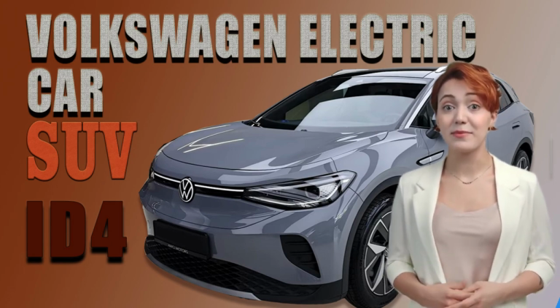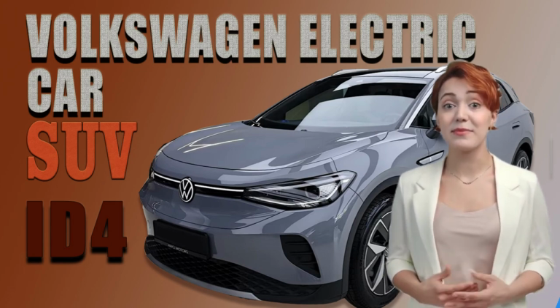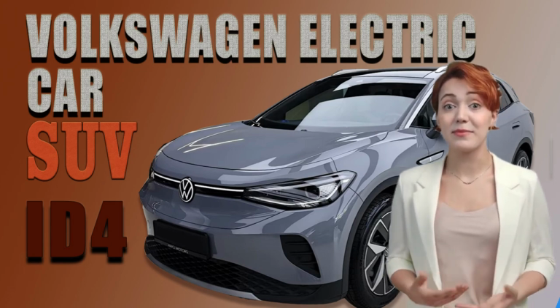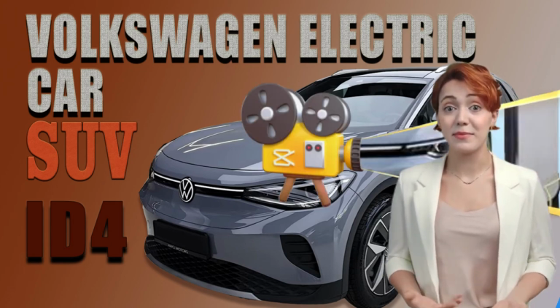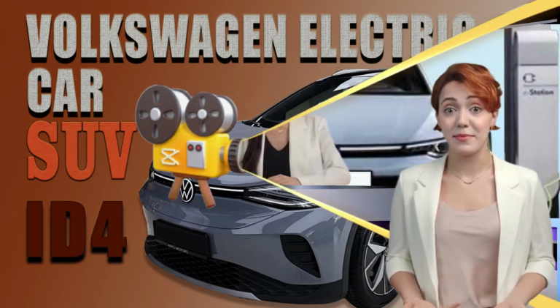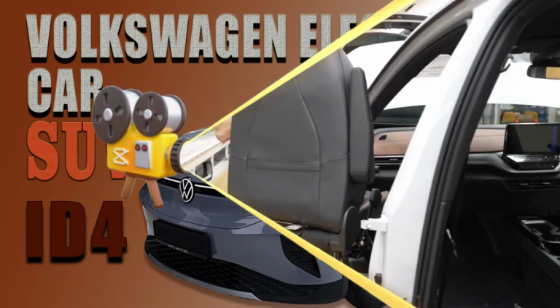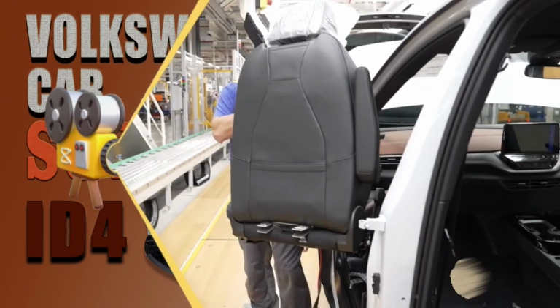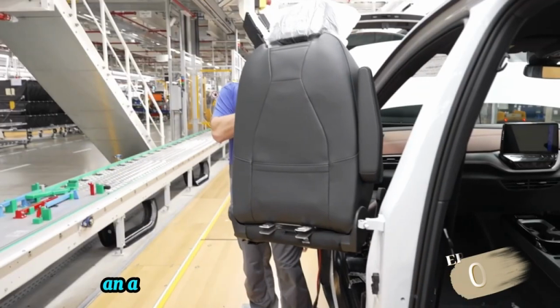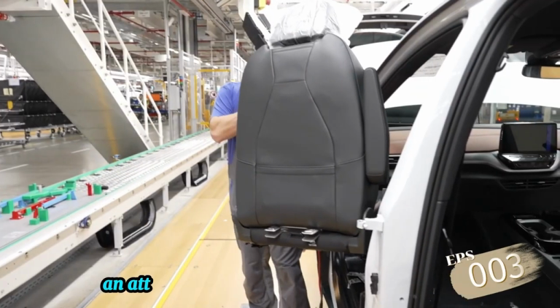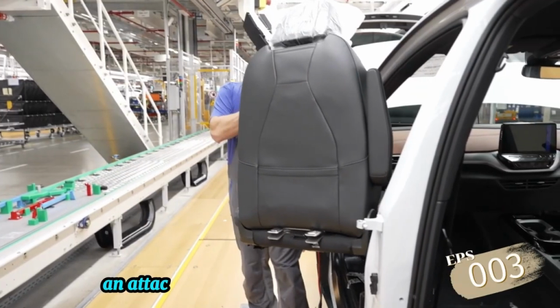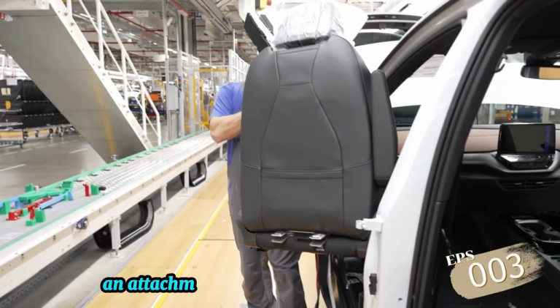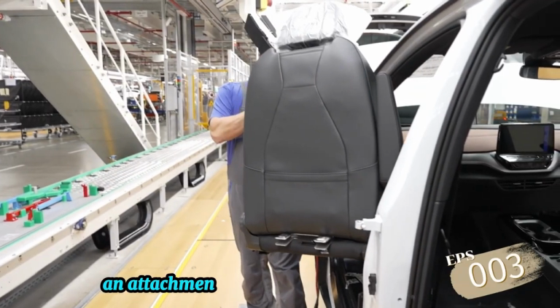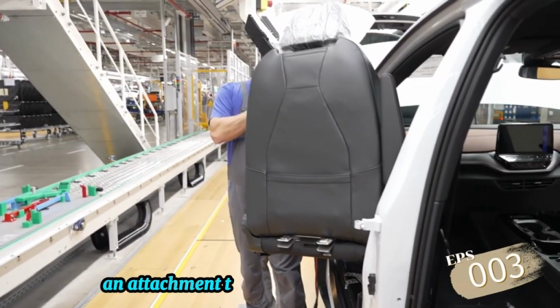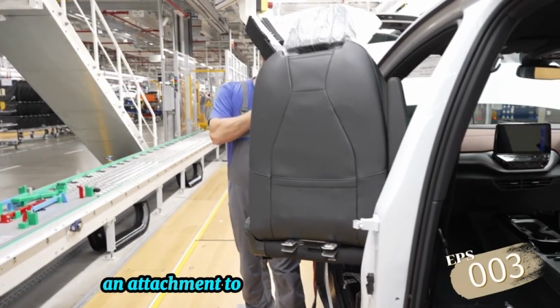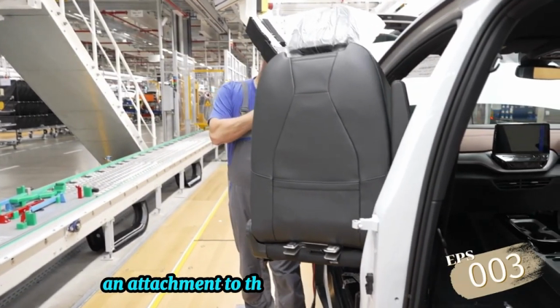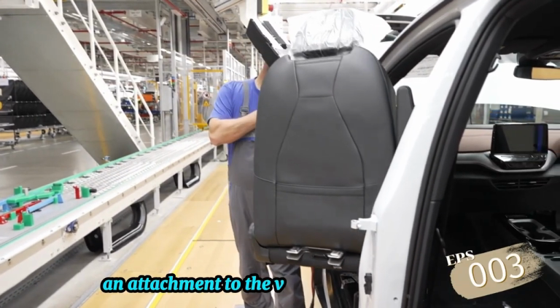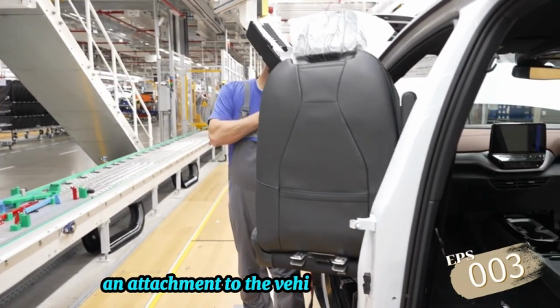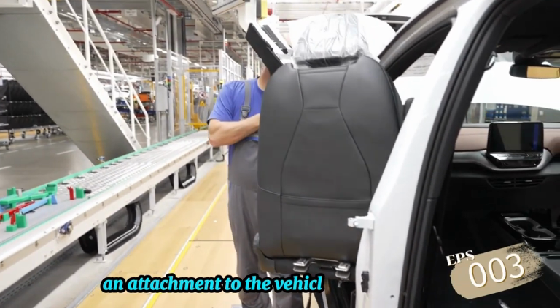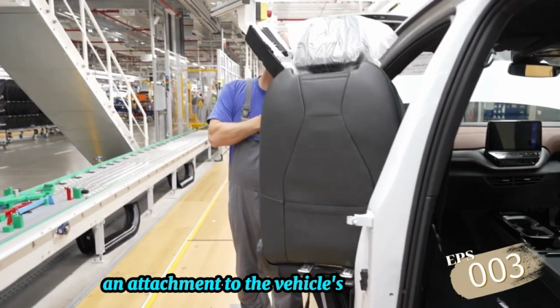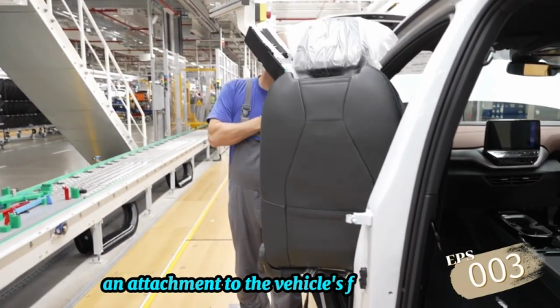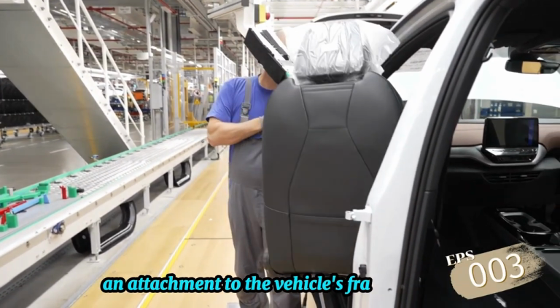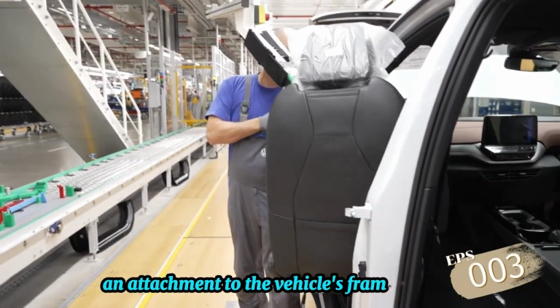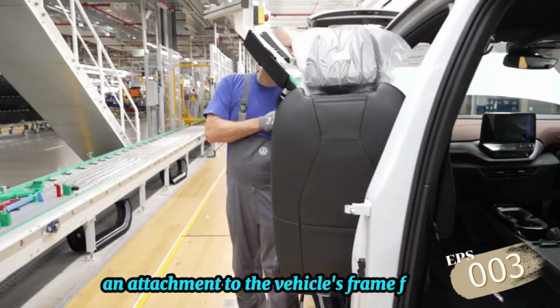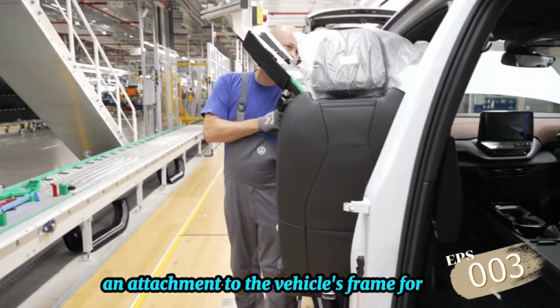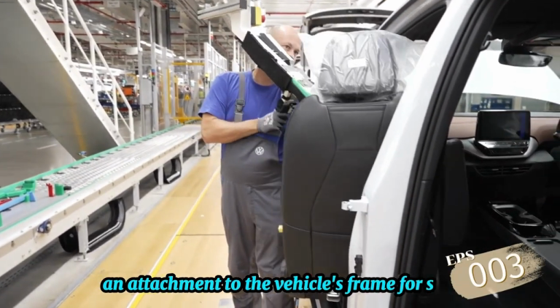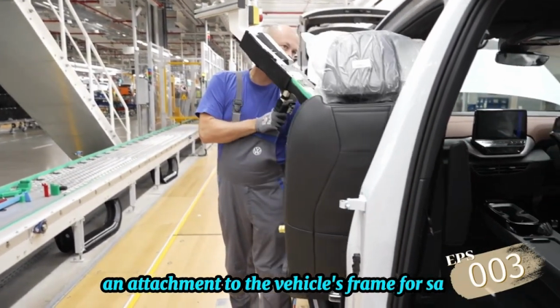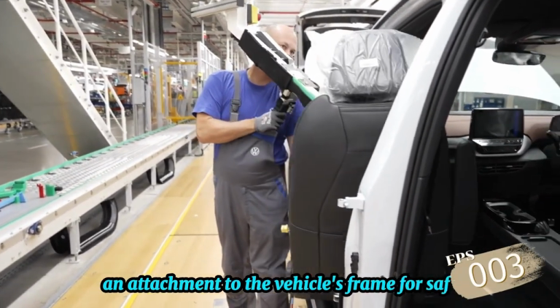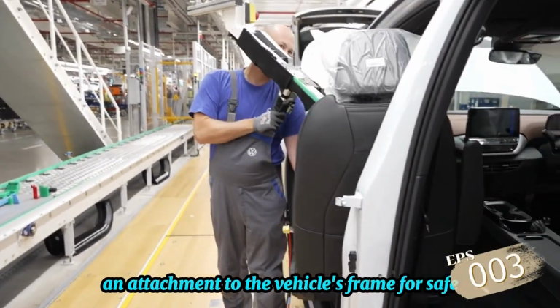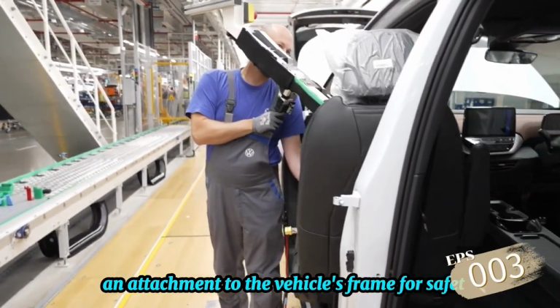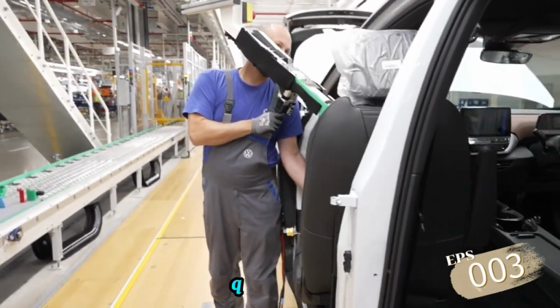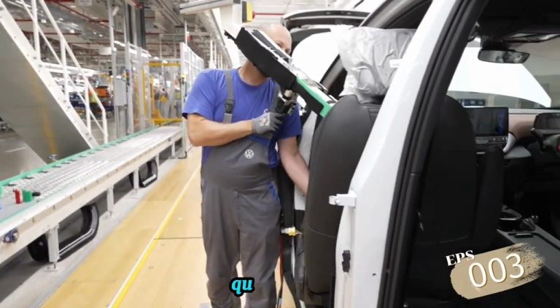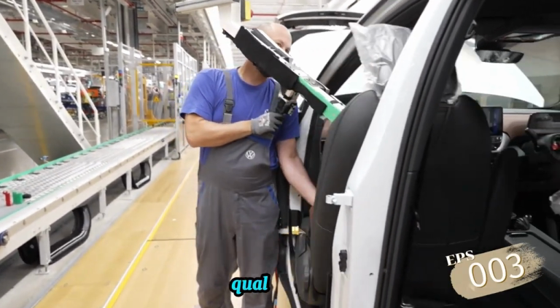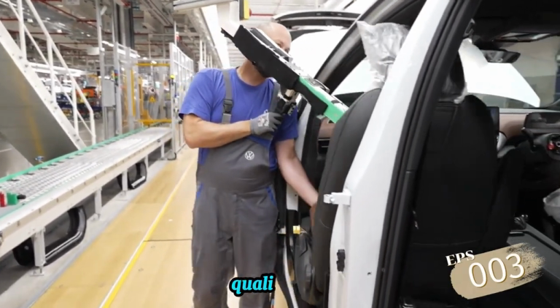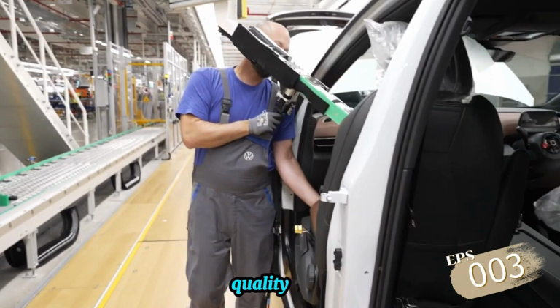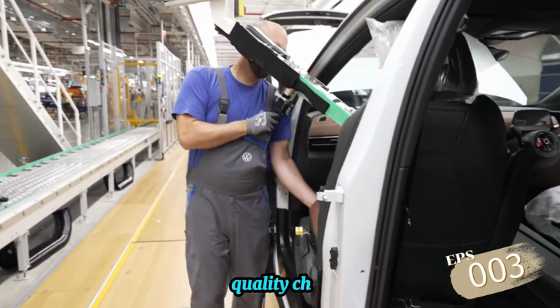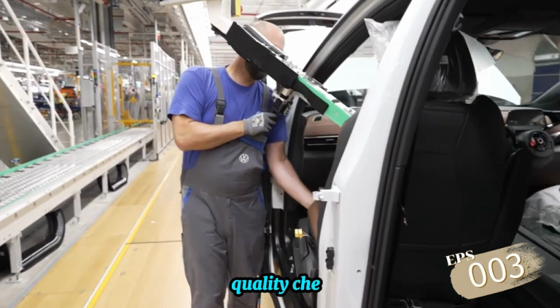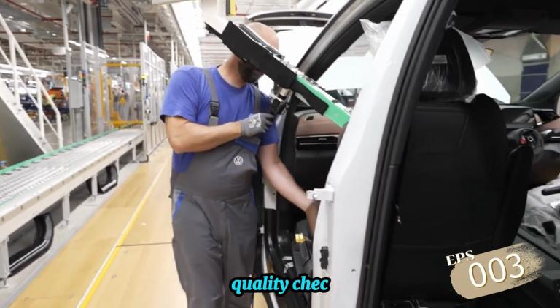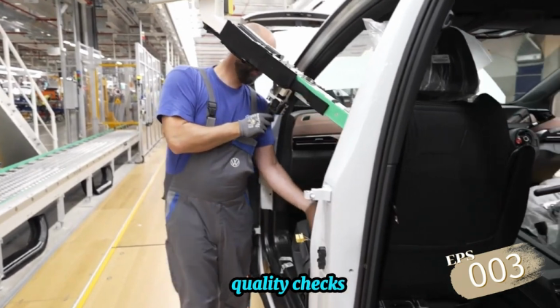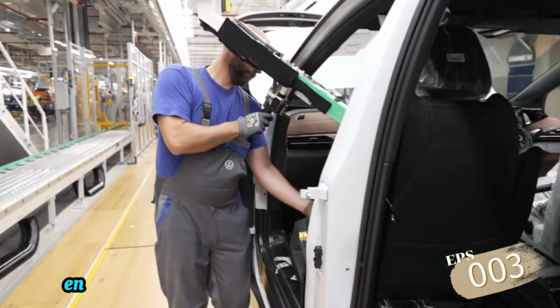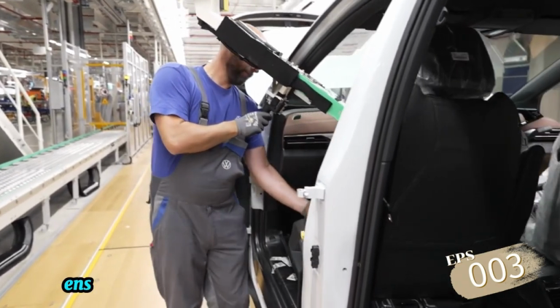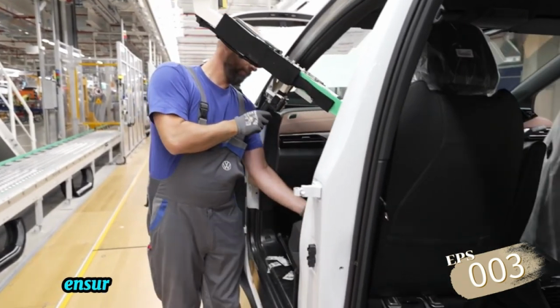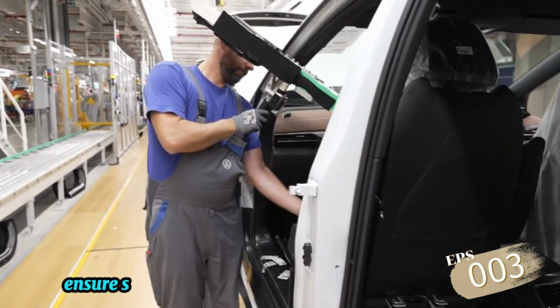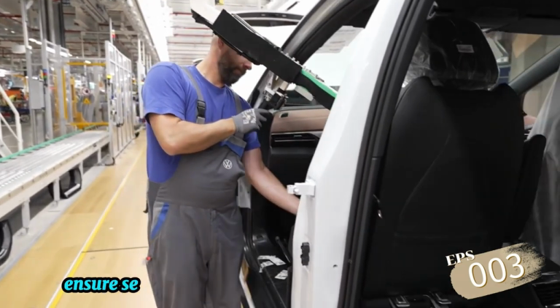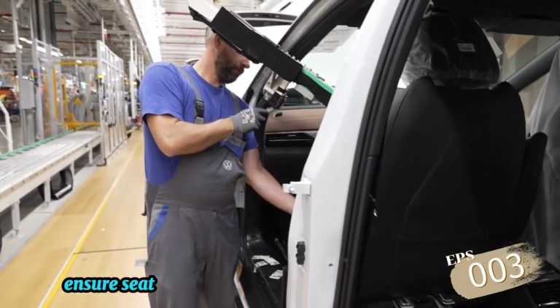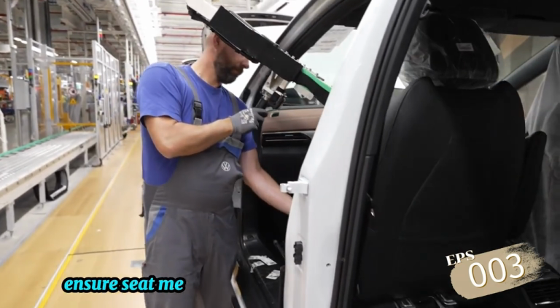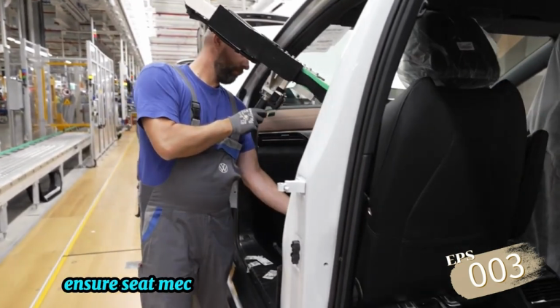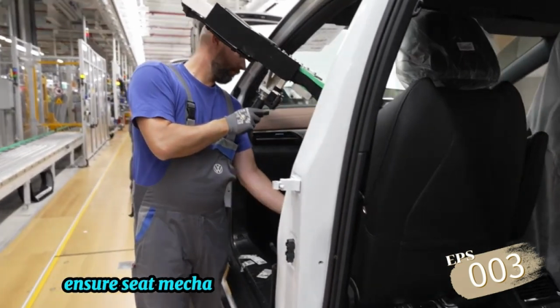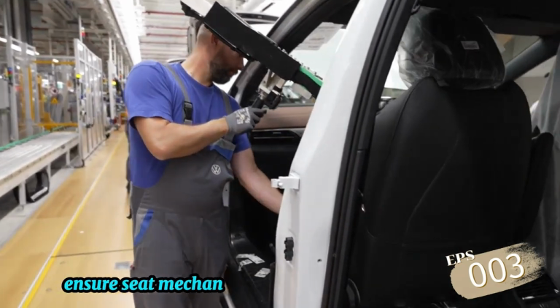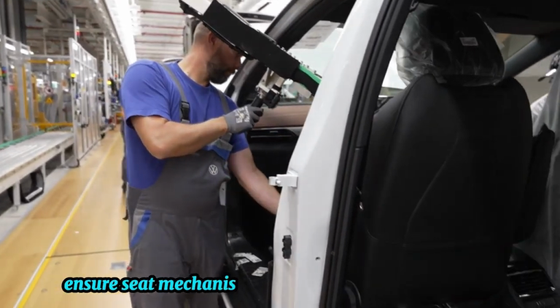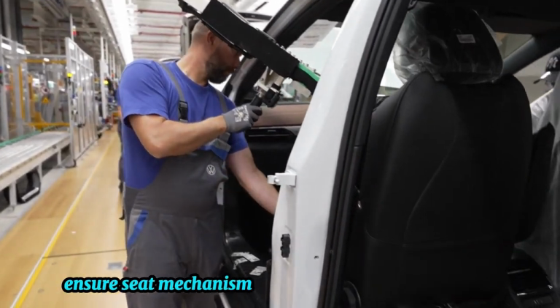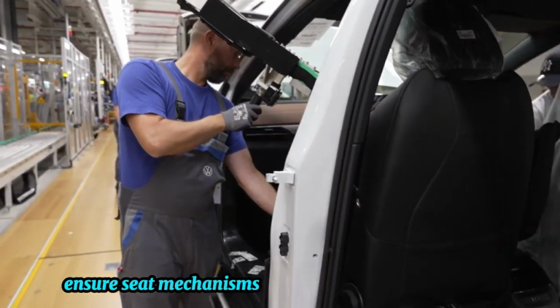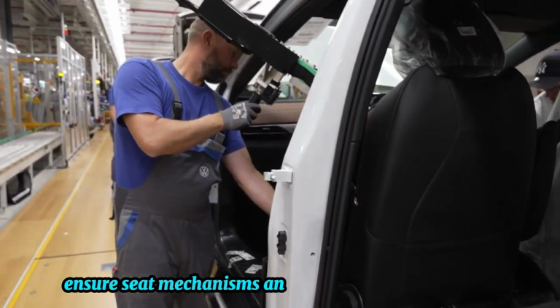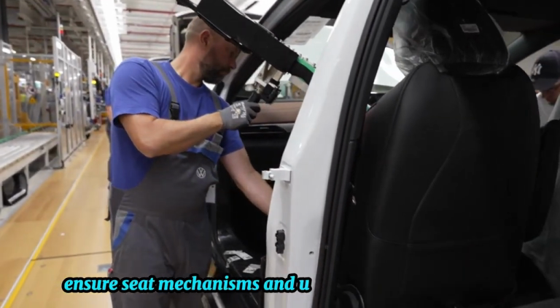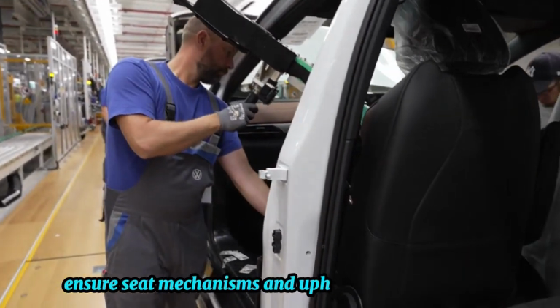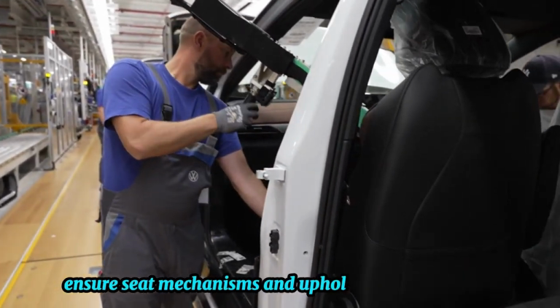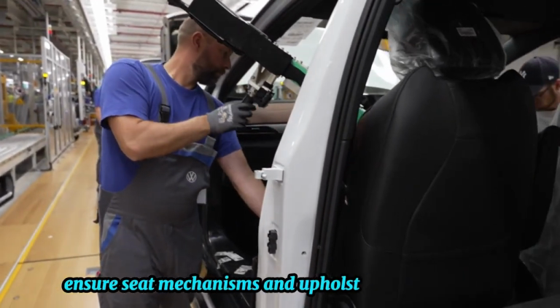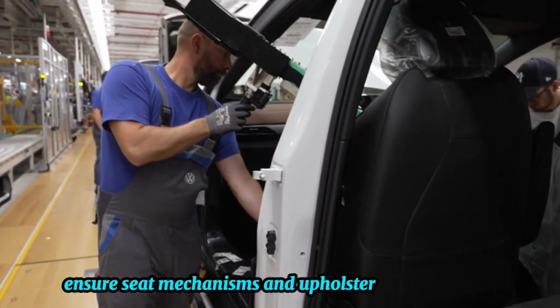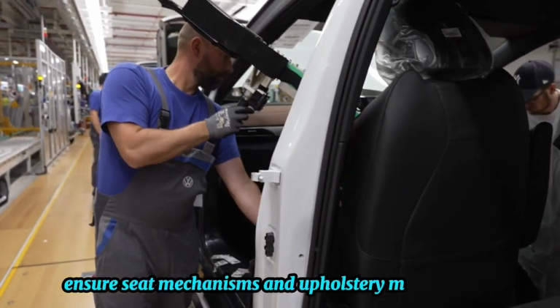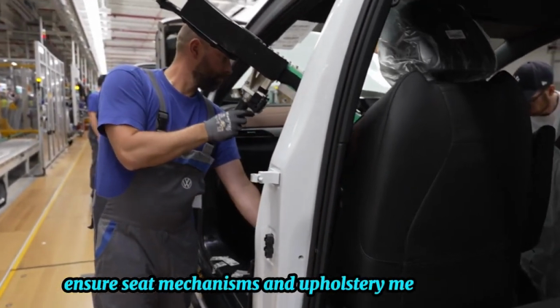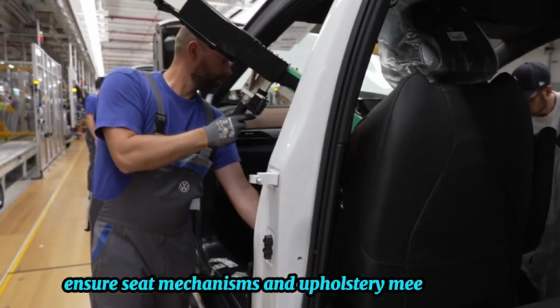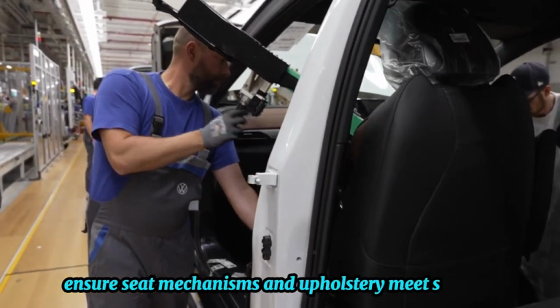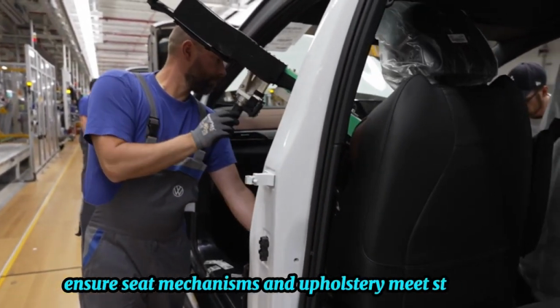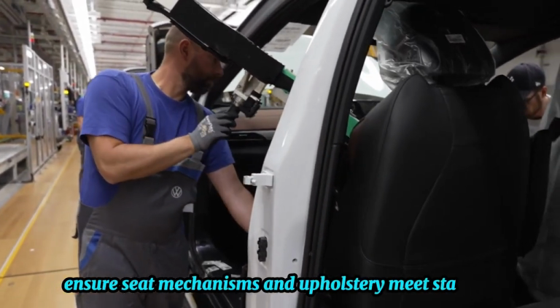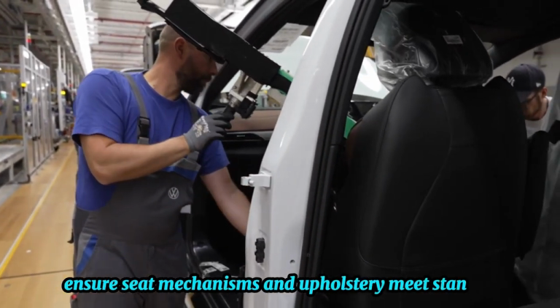An attachment to the vehicle's frame for safety. Quality checks ensure seat mechanisms and upholstery meet standards.